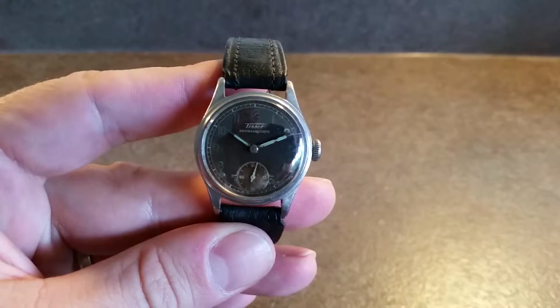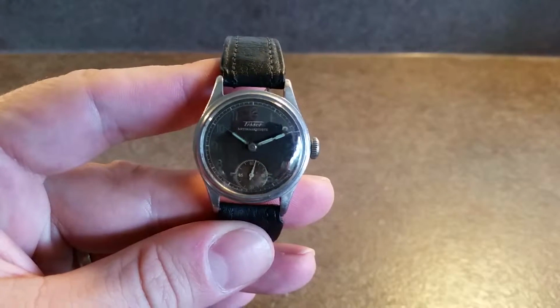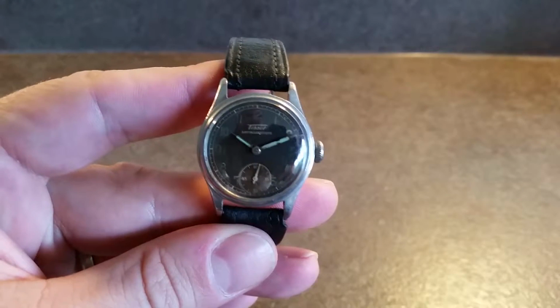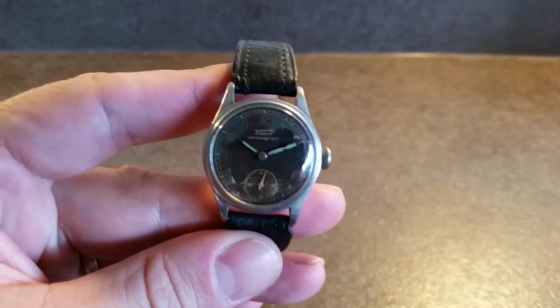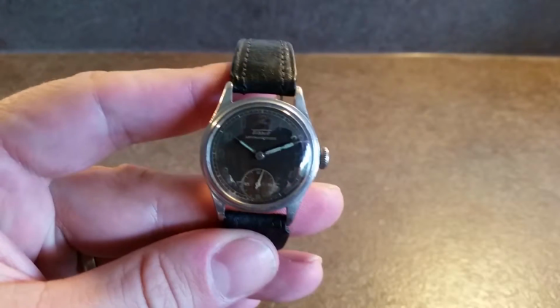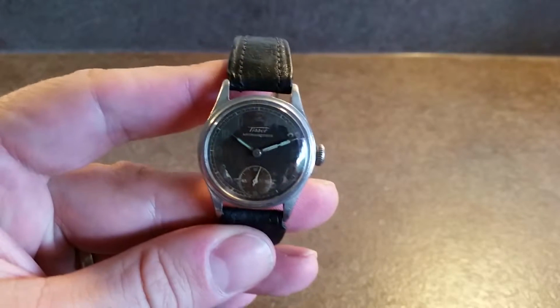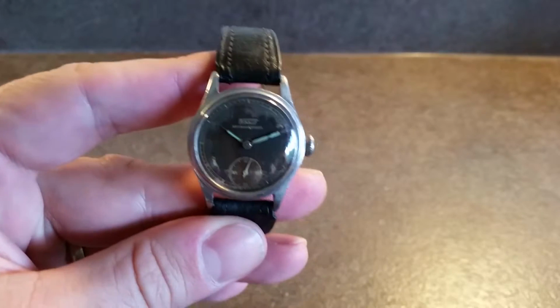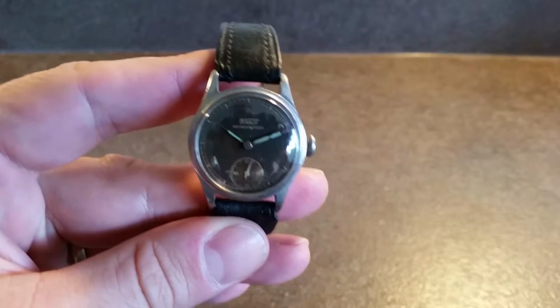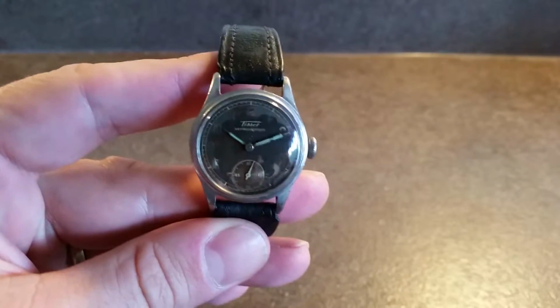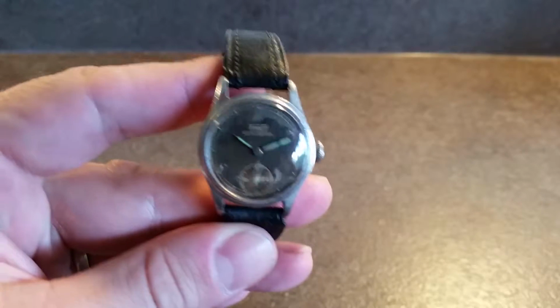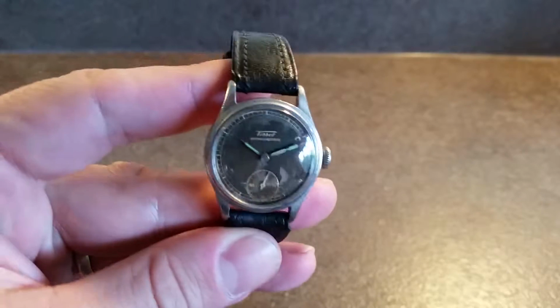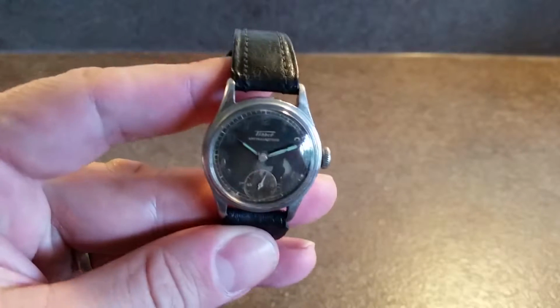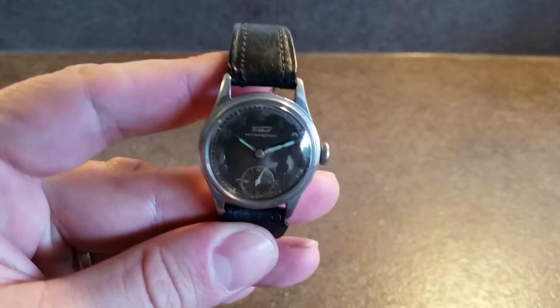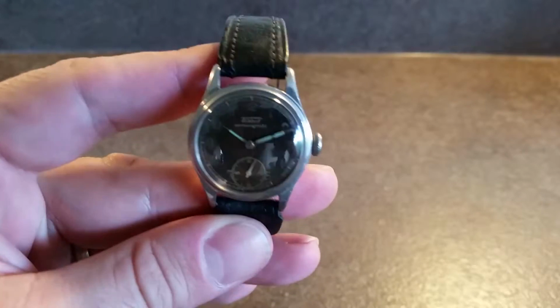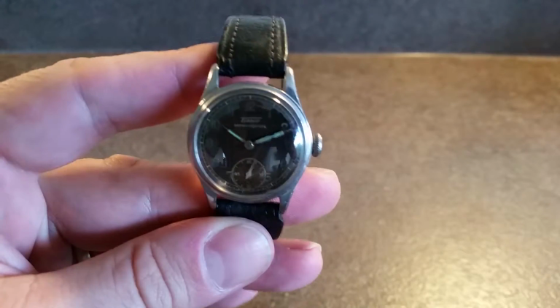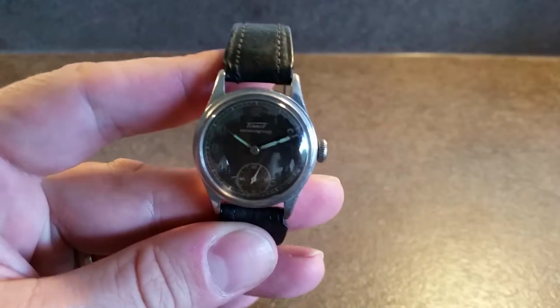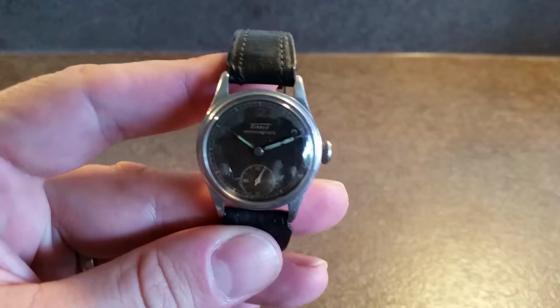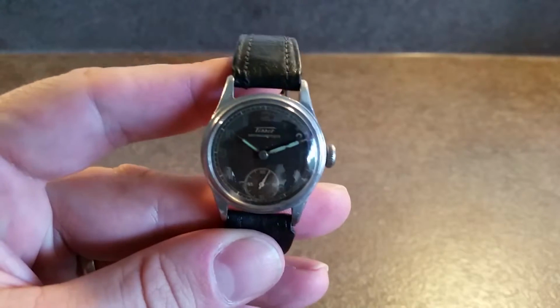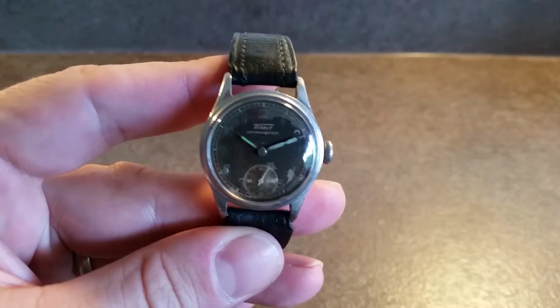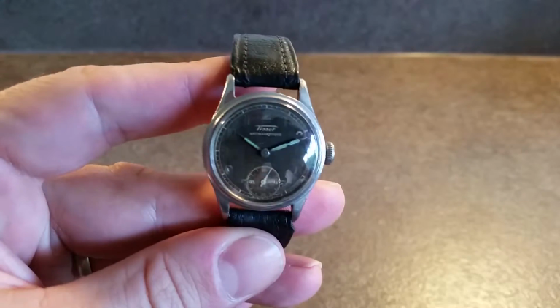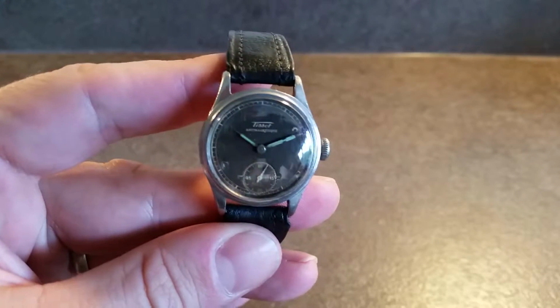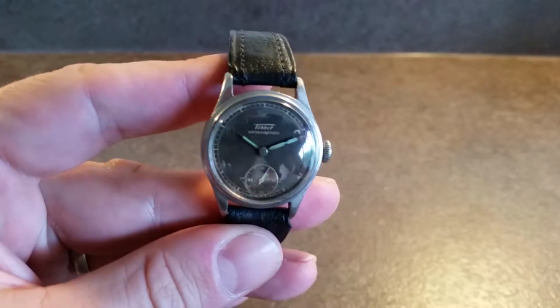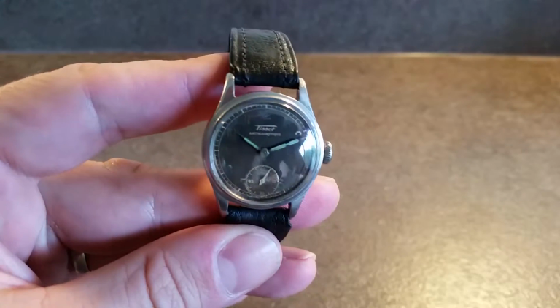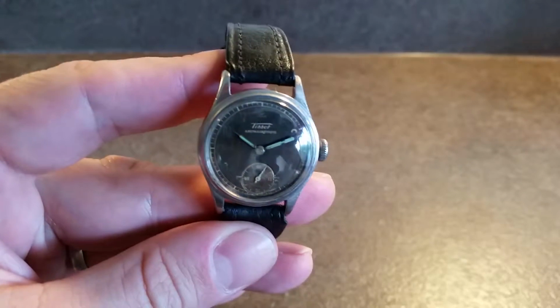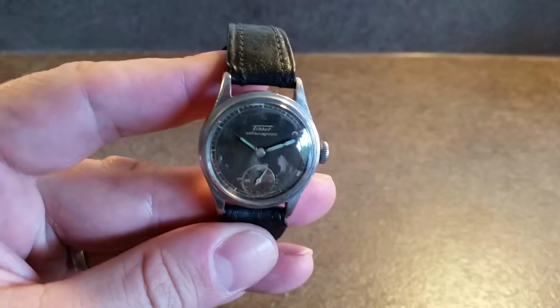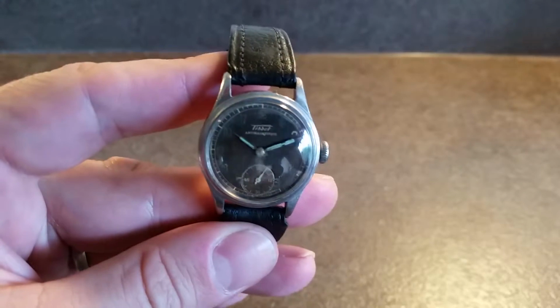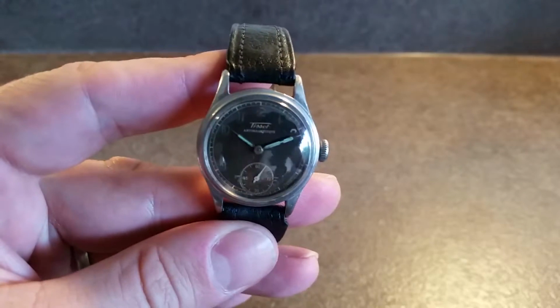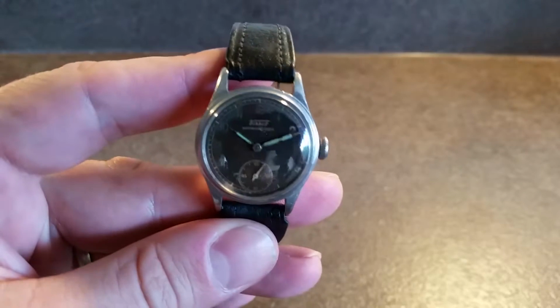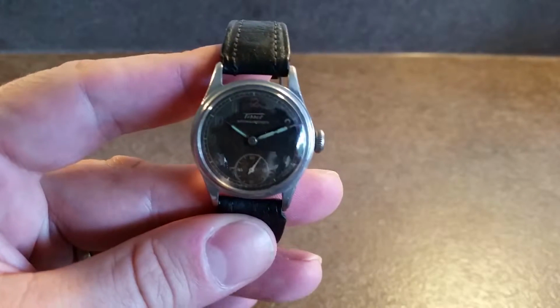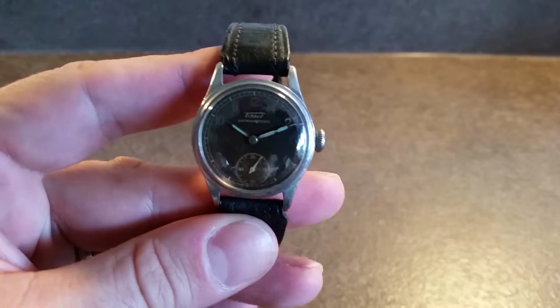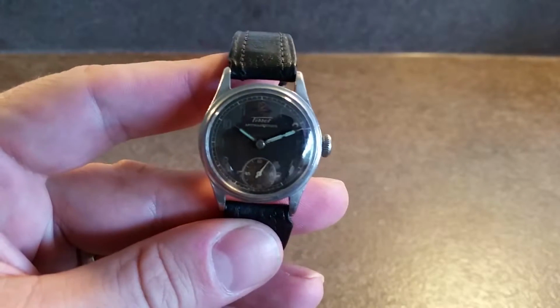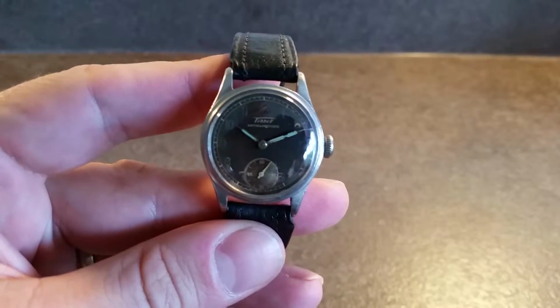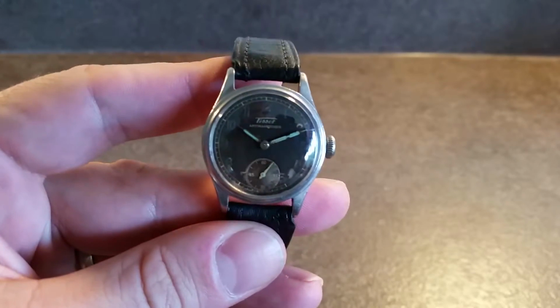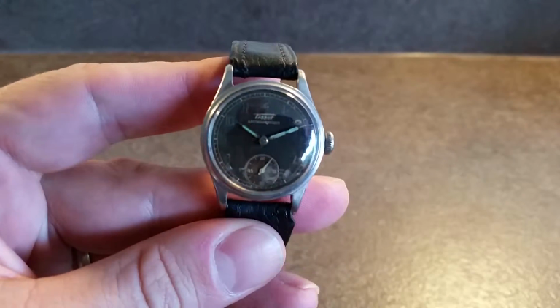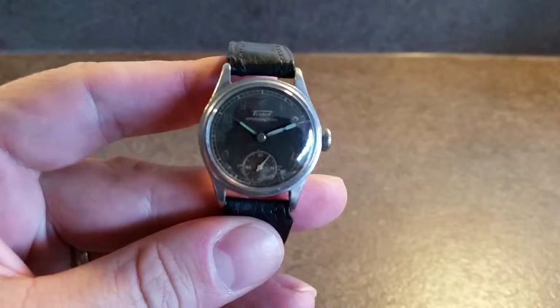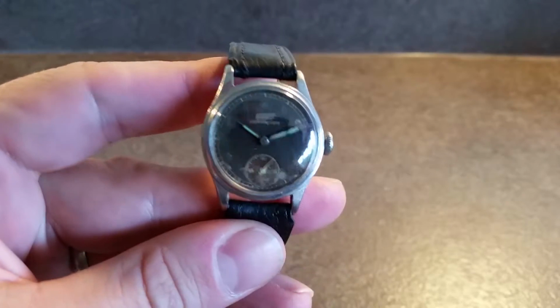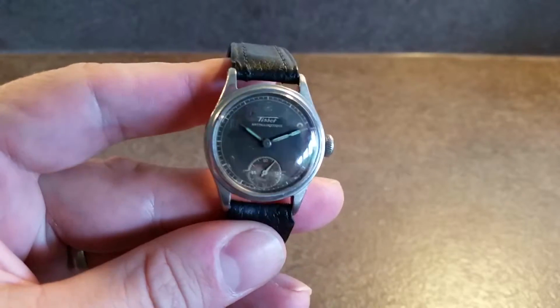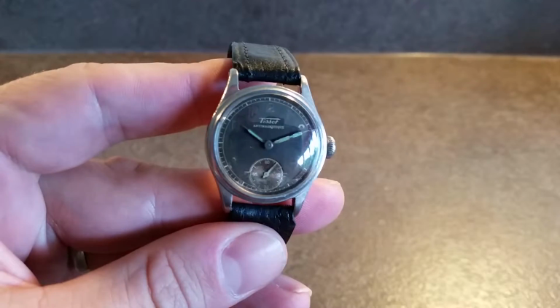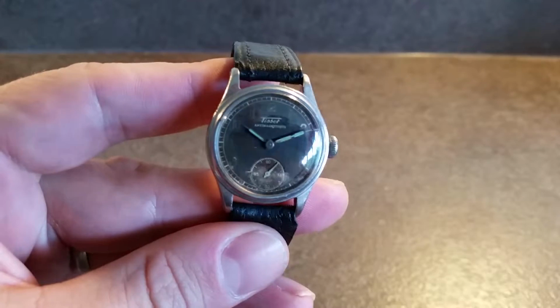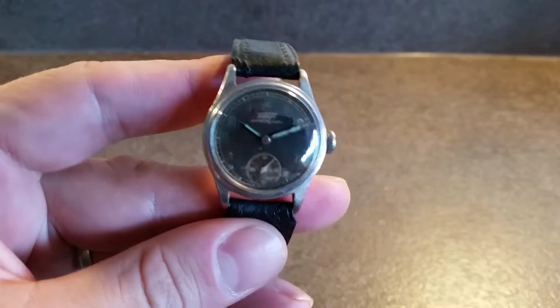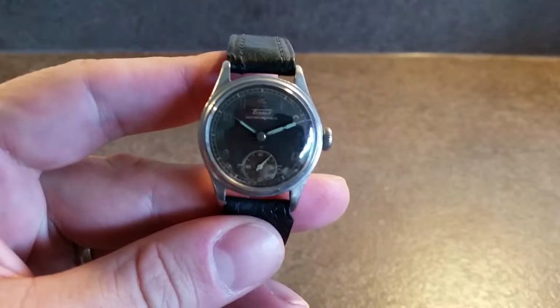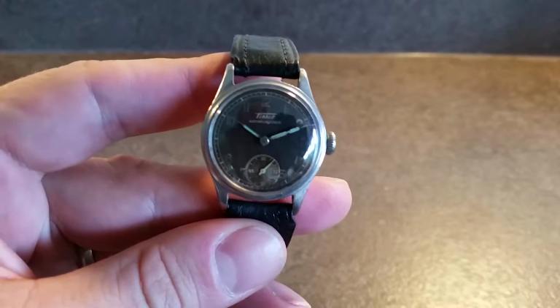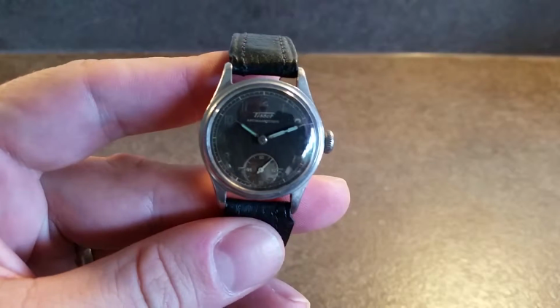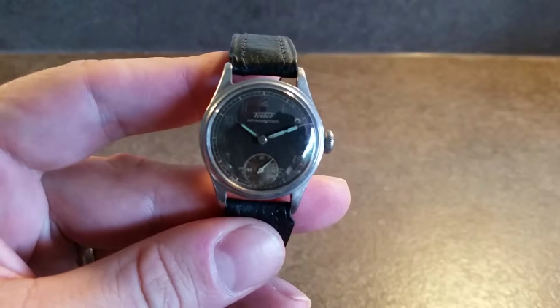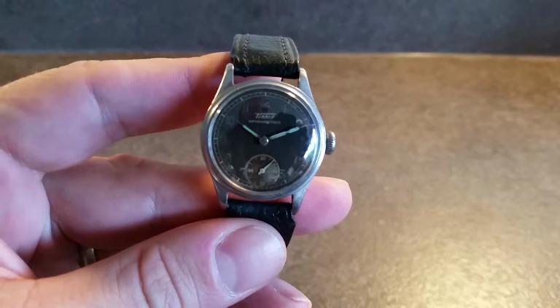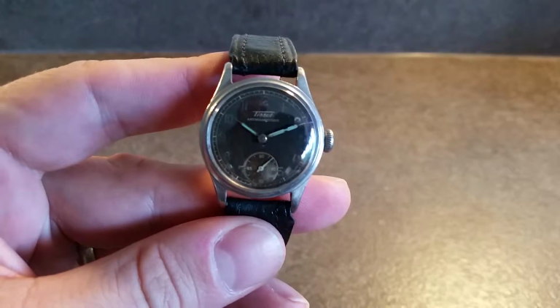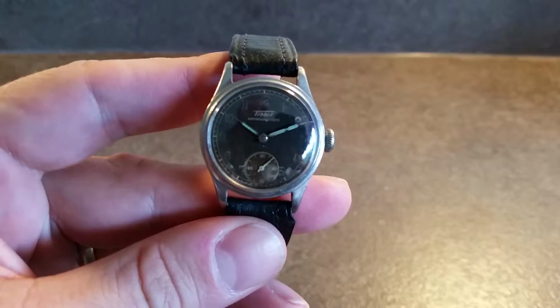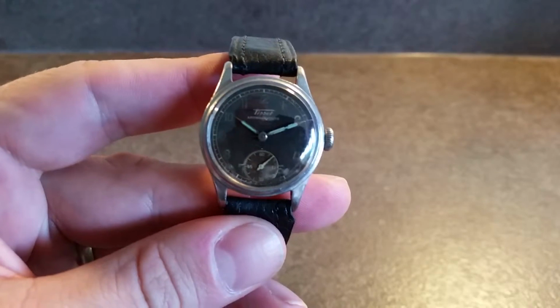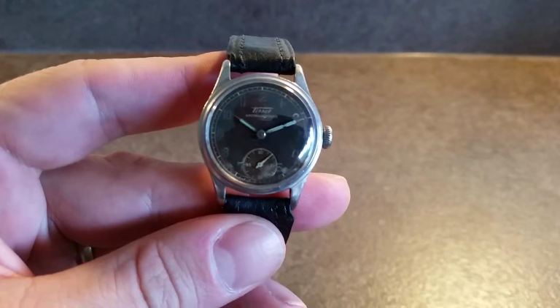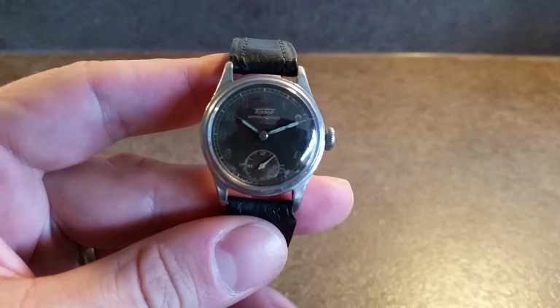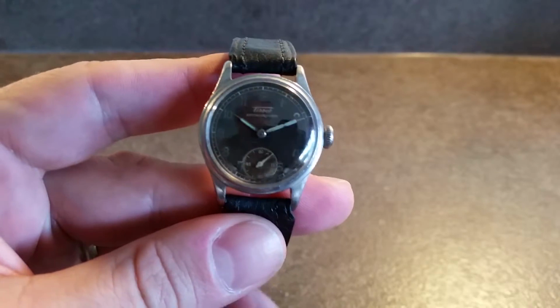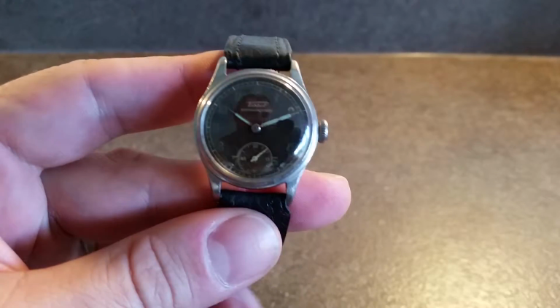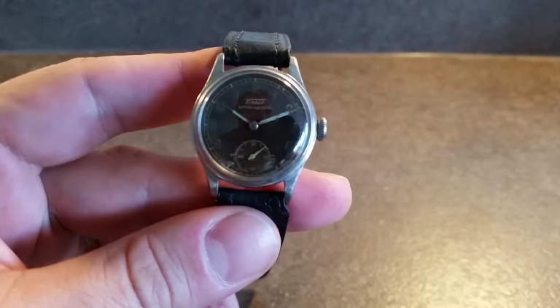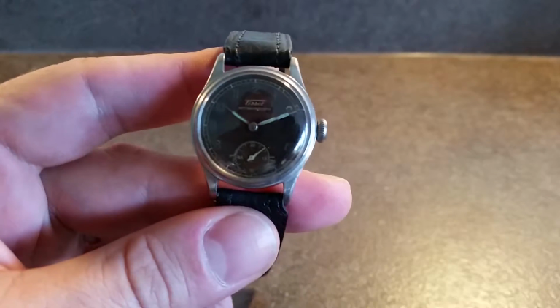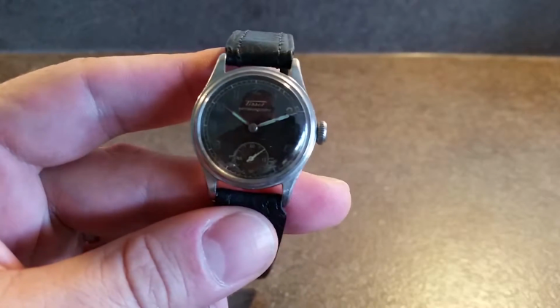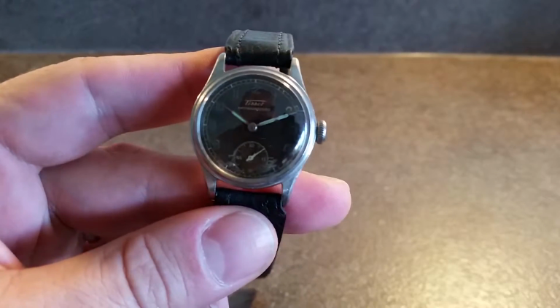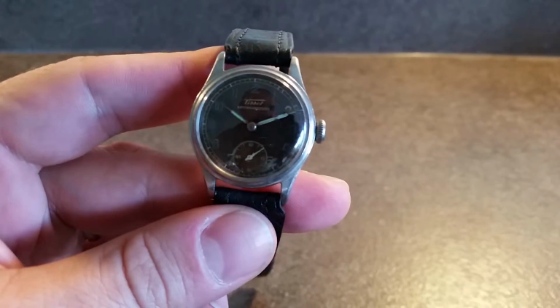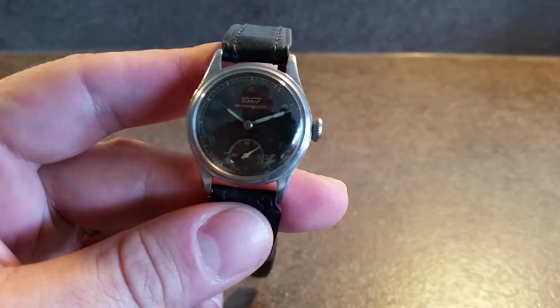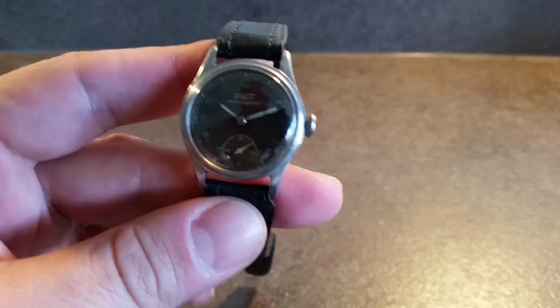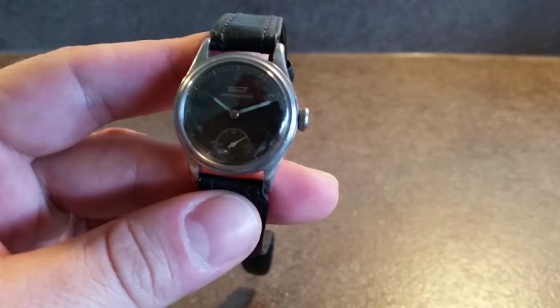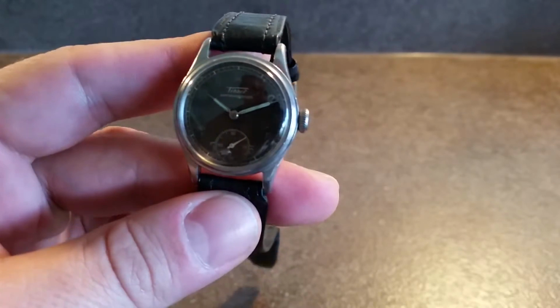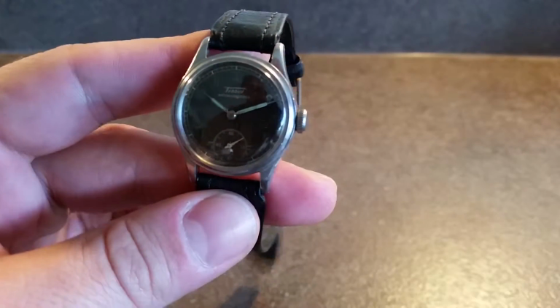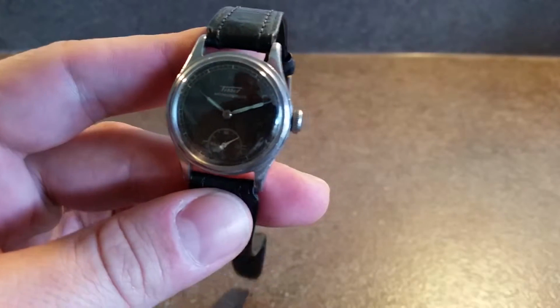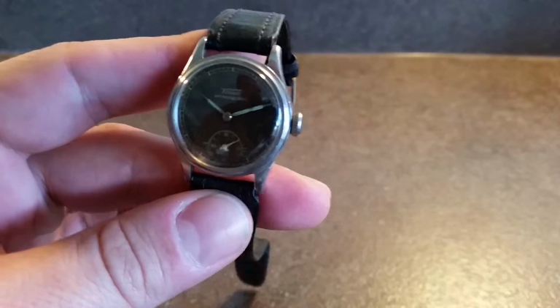Hello watch fans. Birth year watches here, this time with the 1946 Tissot anti-magnetic.